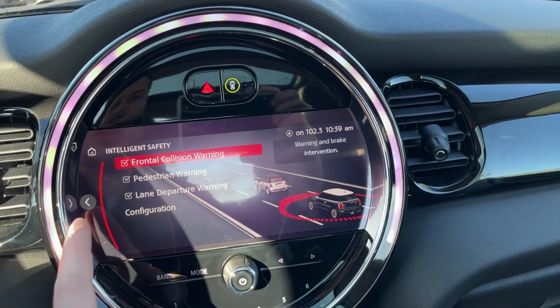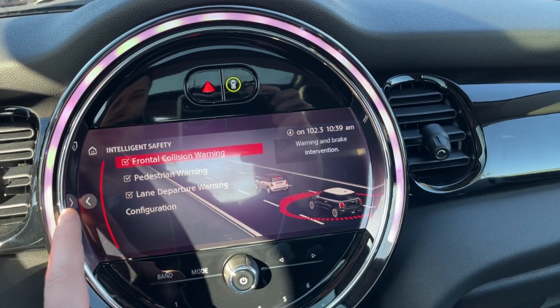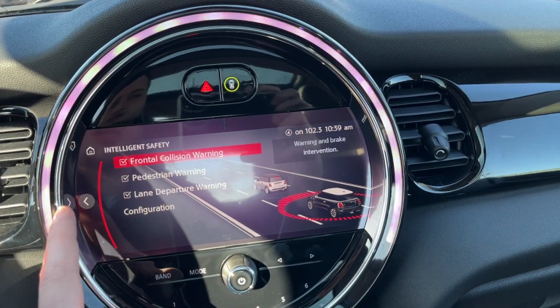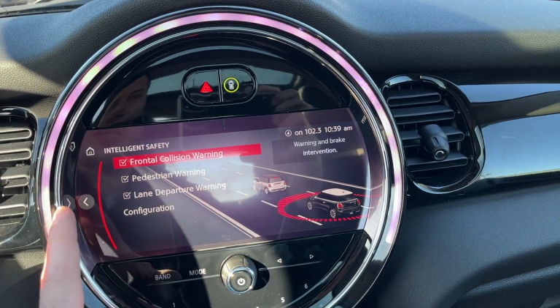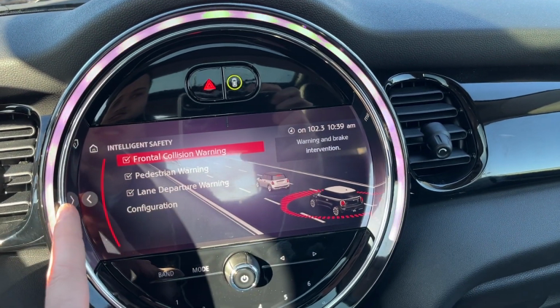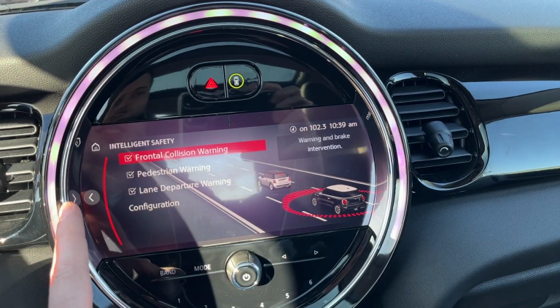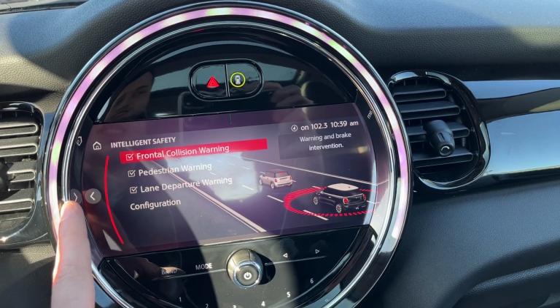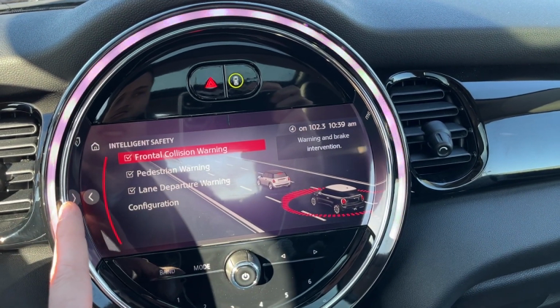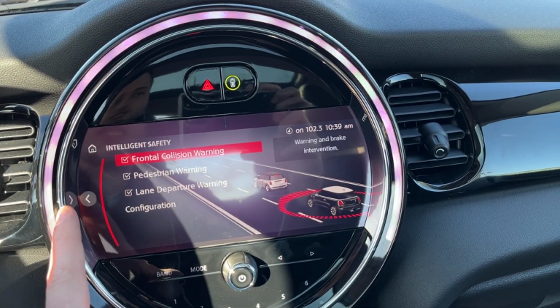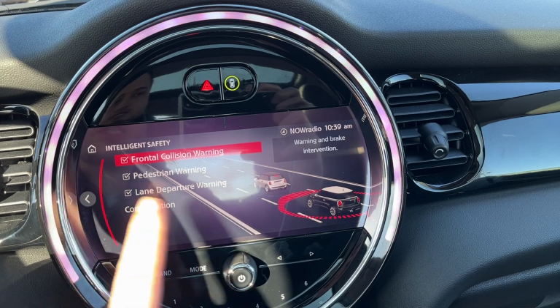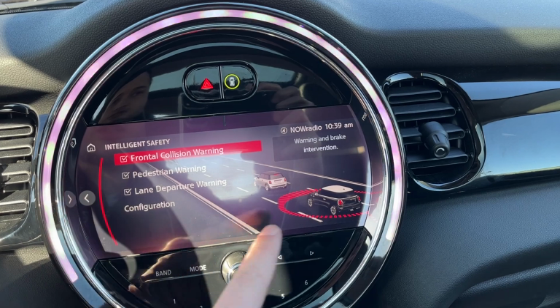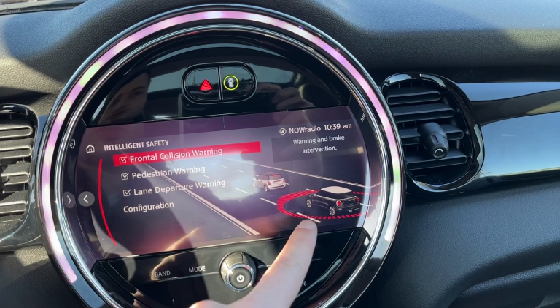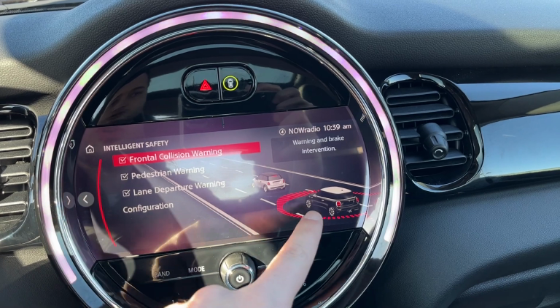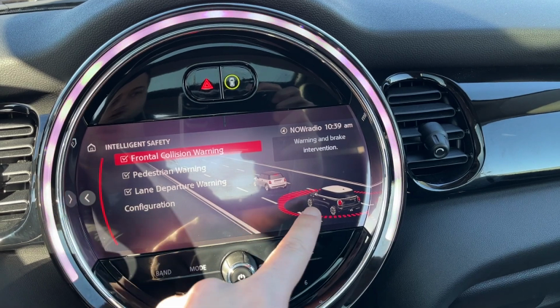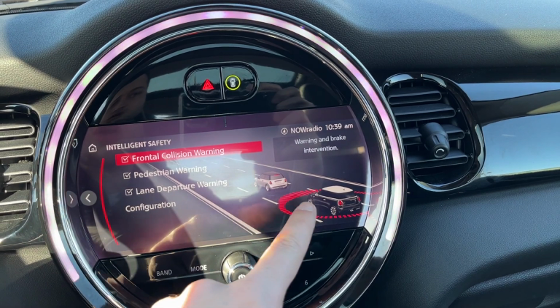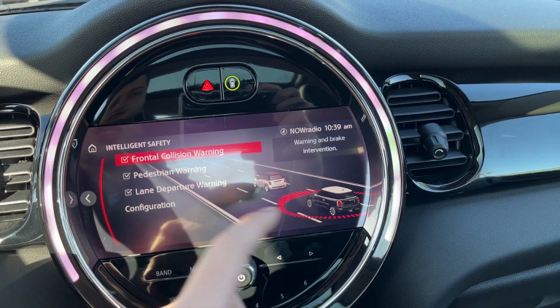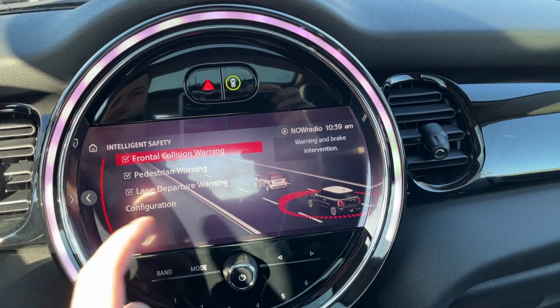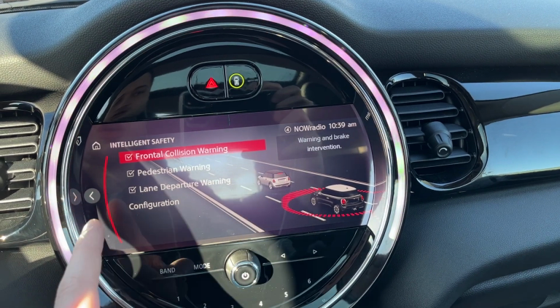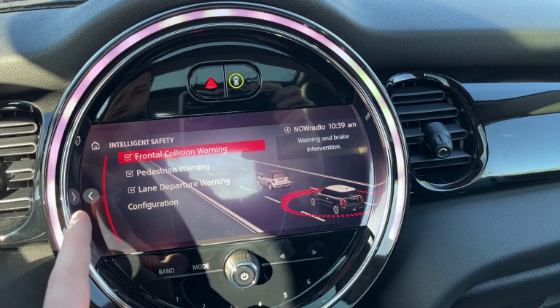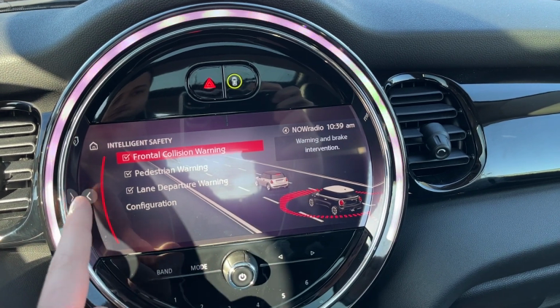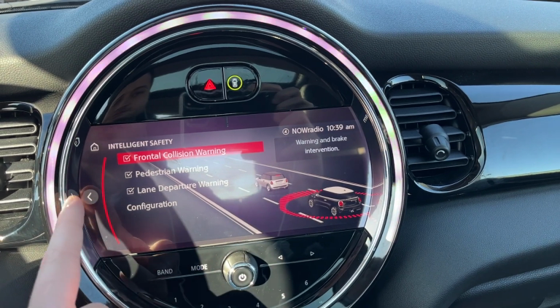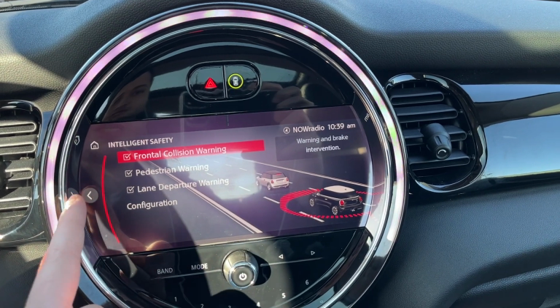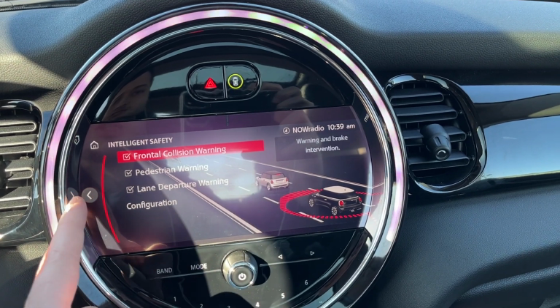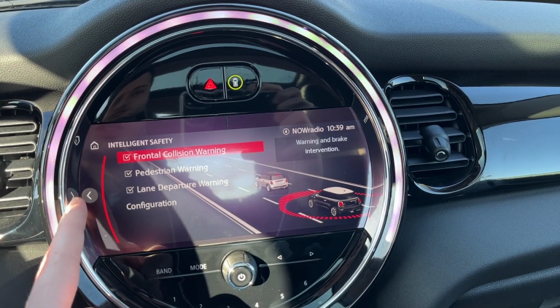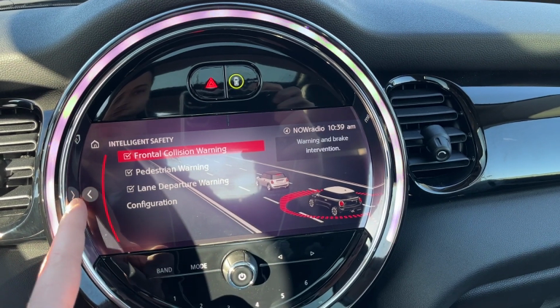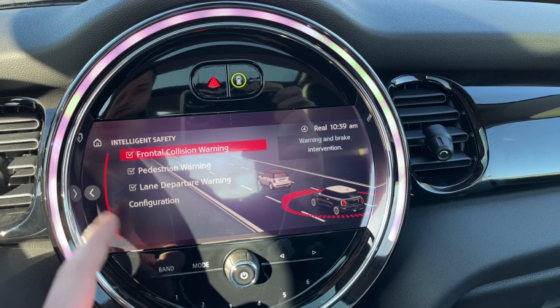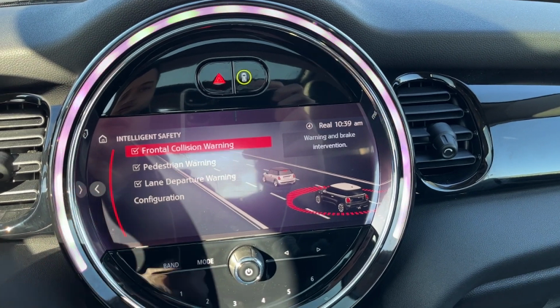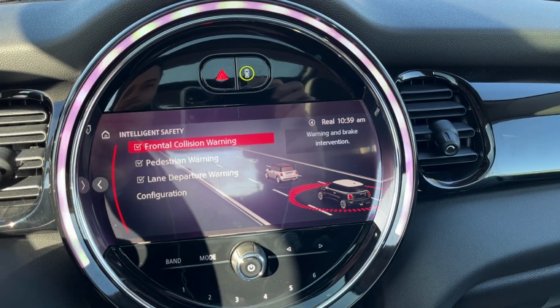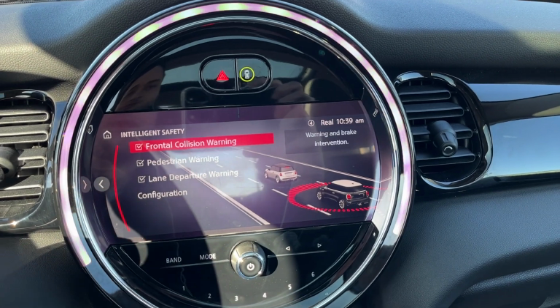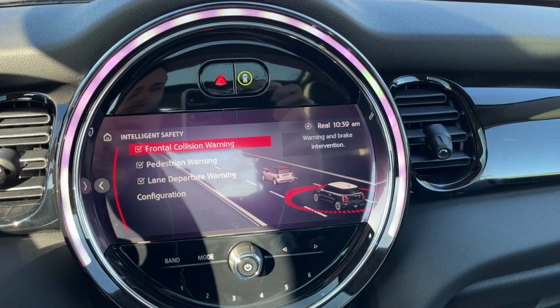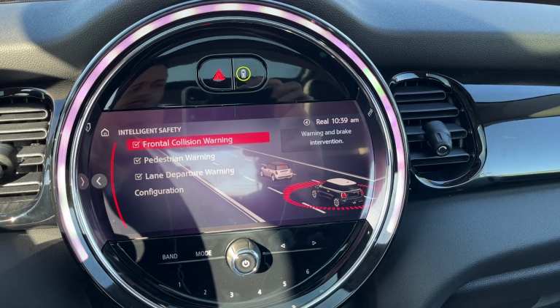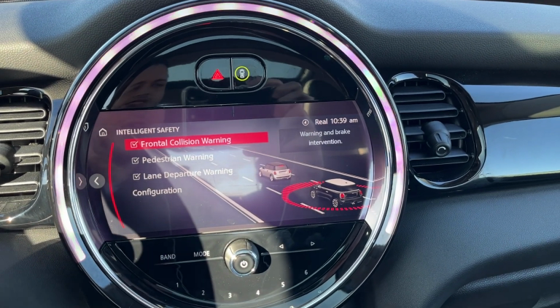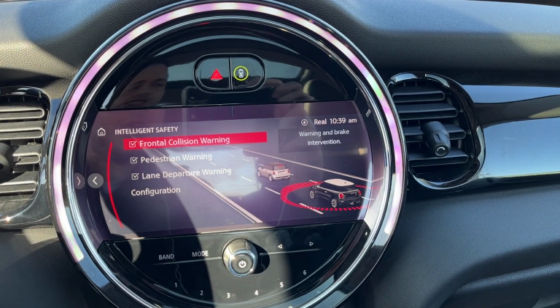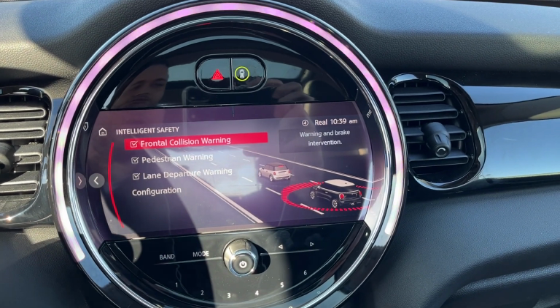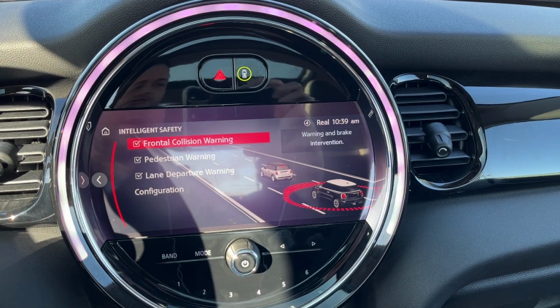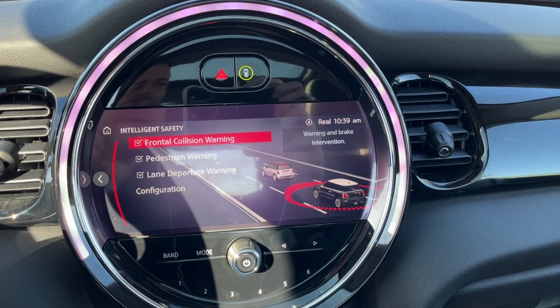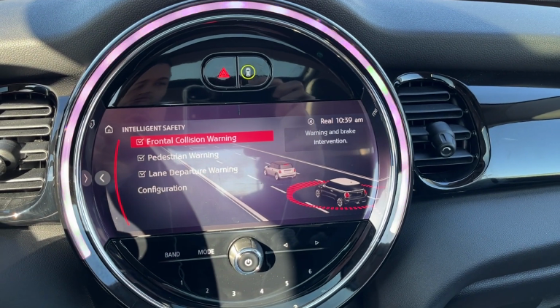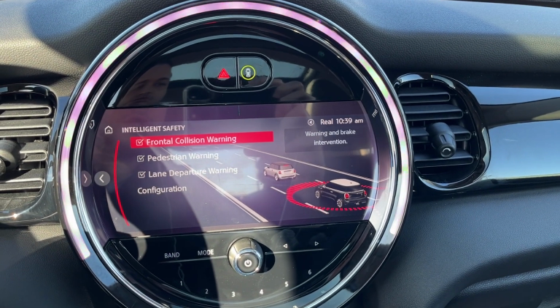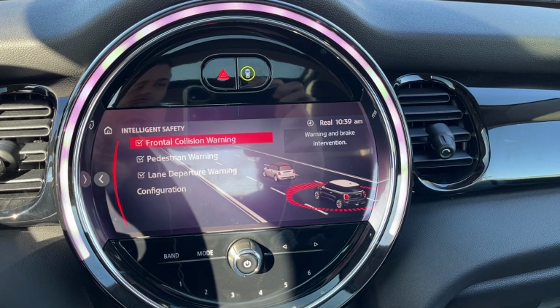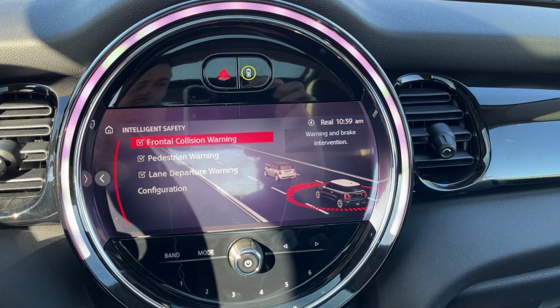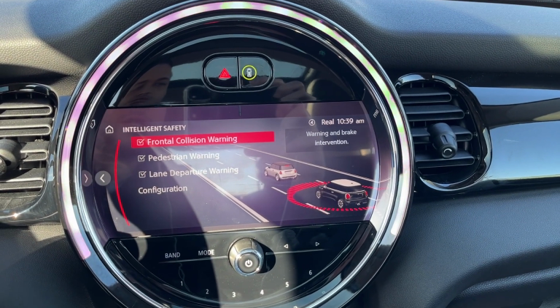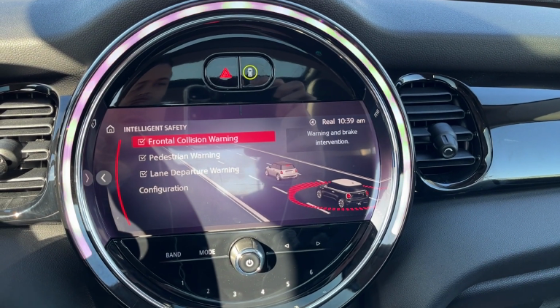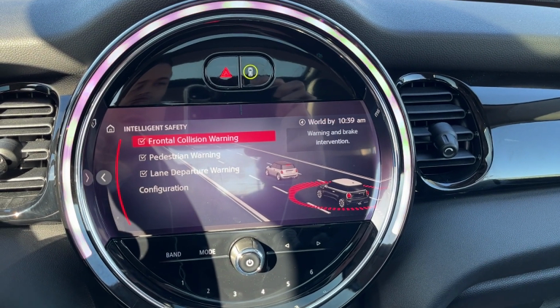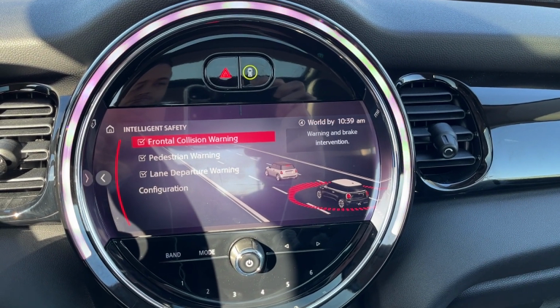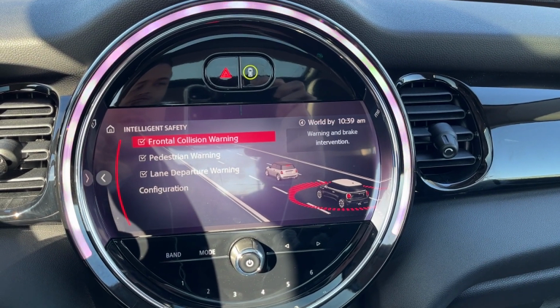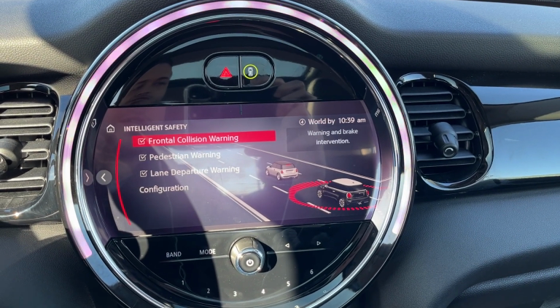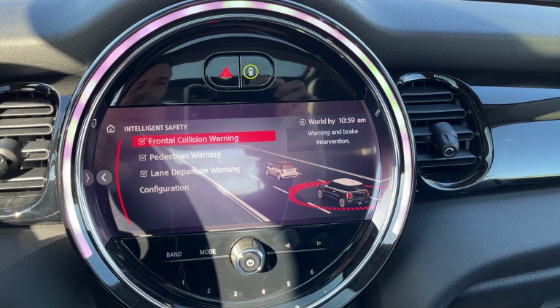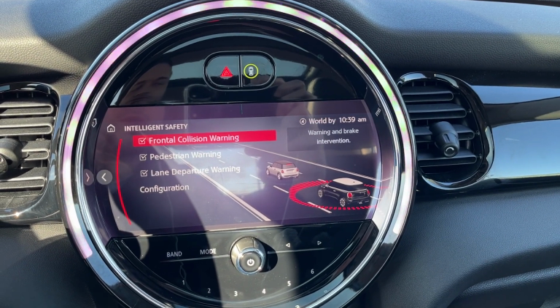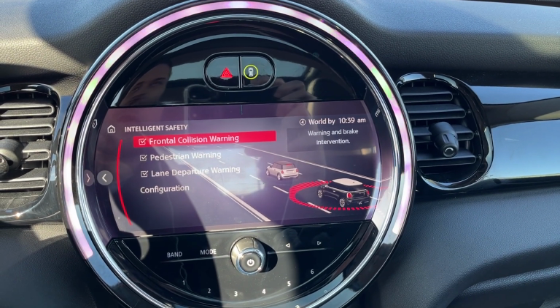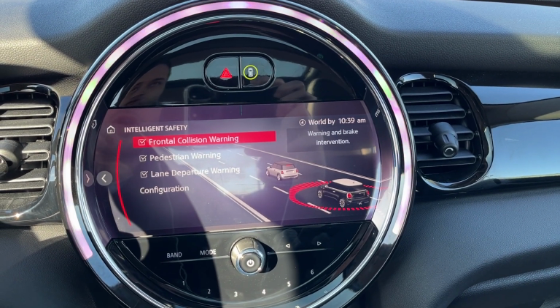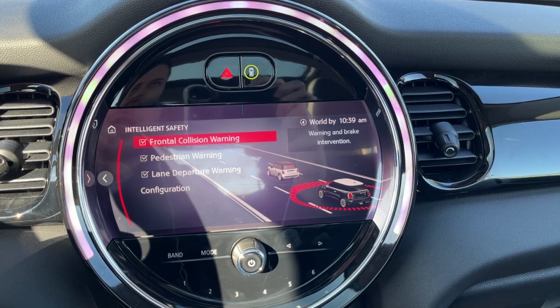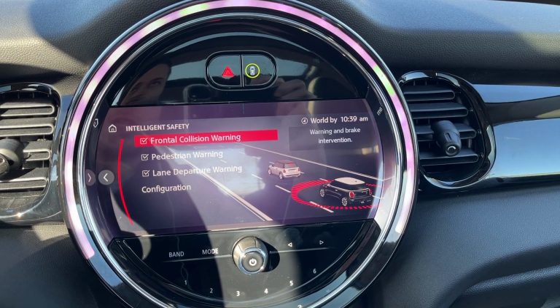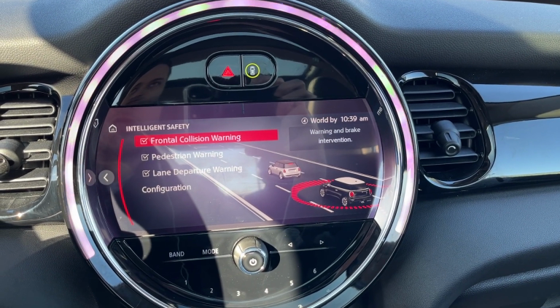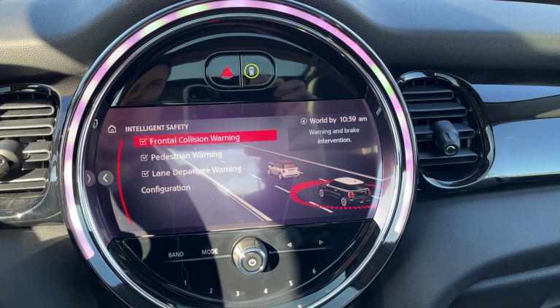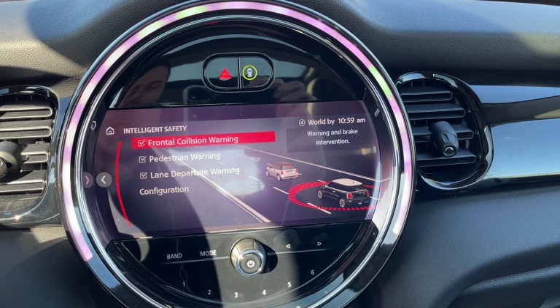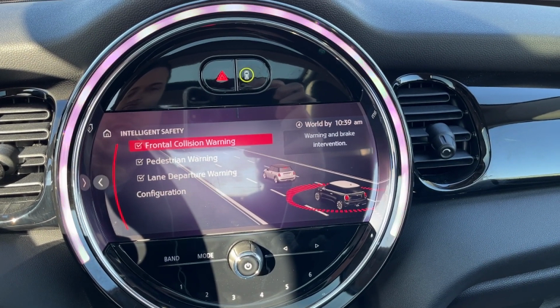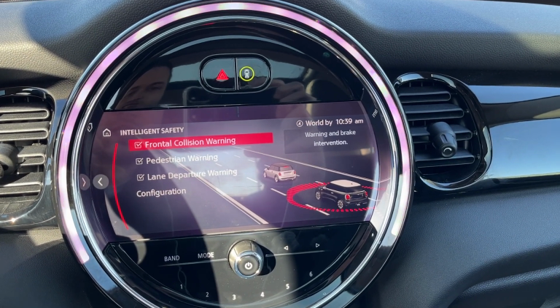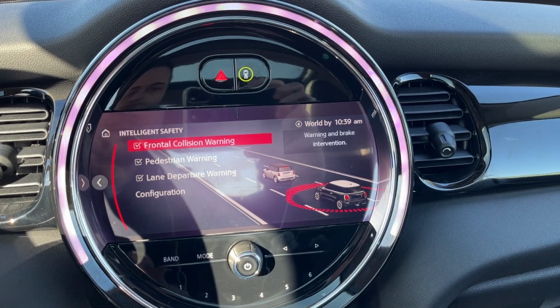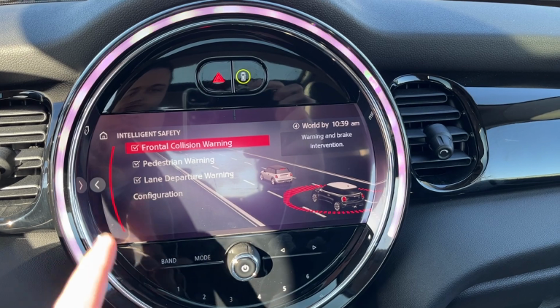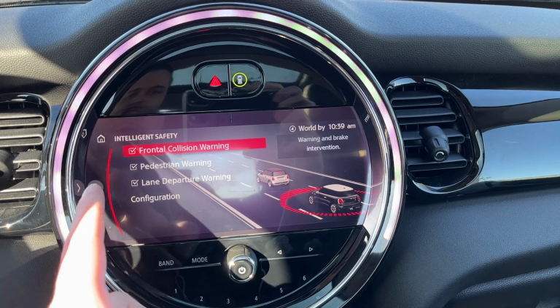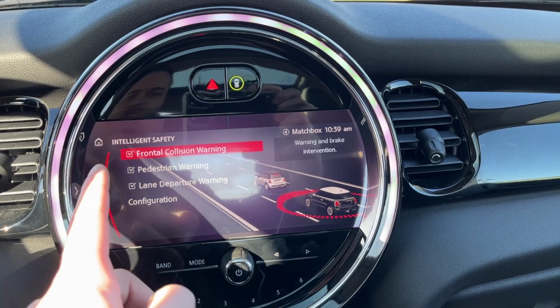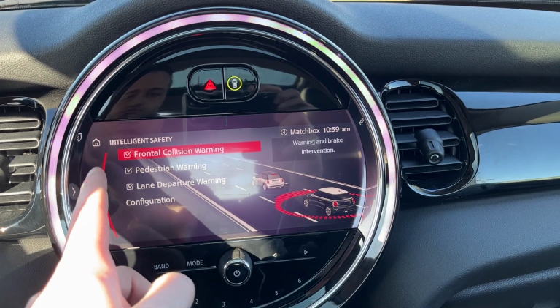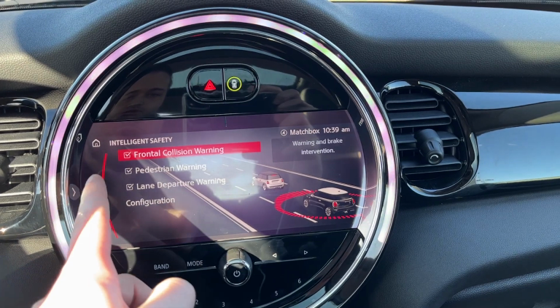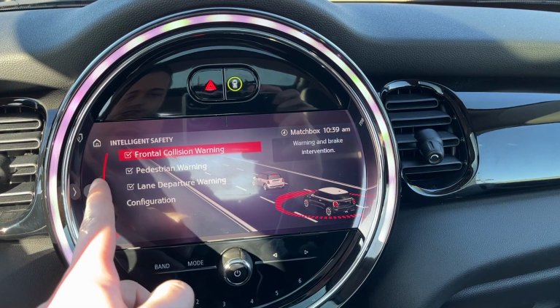Above it, we have hazard lights, and this is the controls for our intelligent safety system. You can see it can be turned on and off based on the button at the bottom. We have forward collision alert, pedestrian warning, as well as lane departure warning.